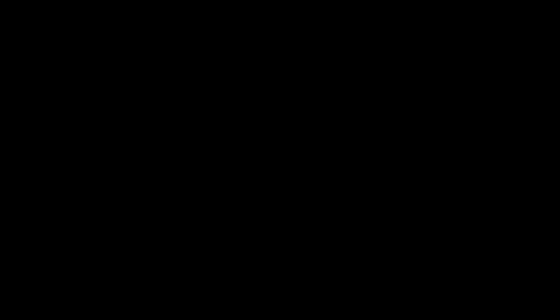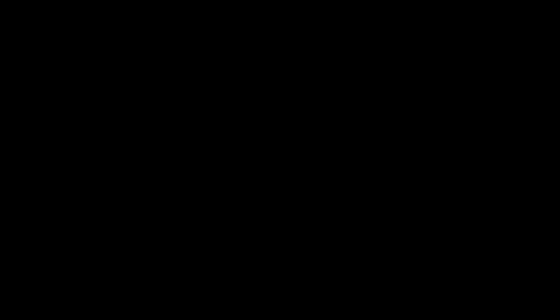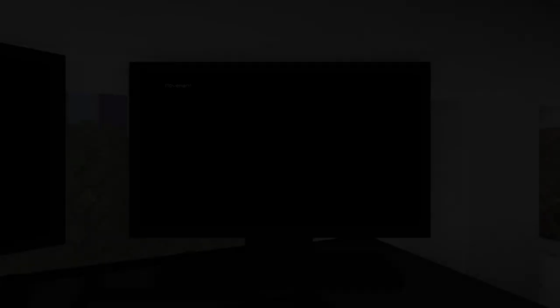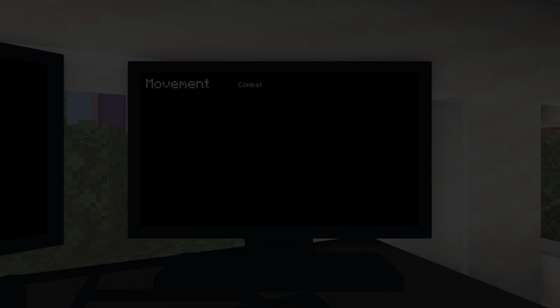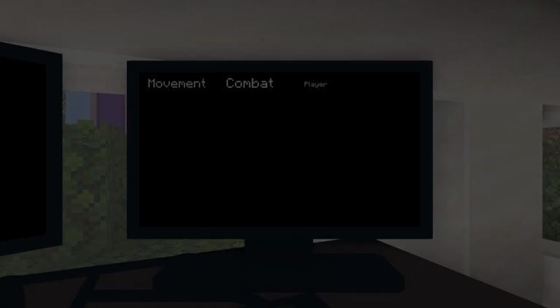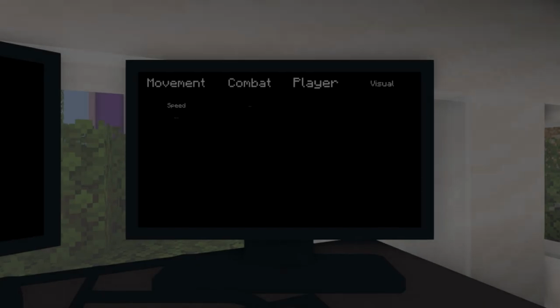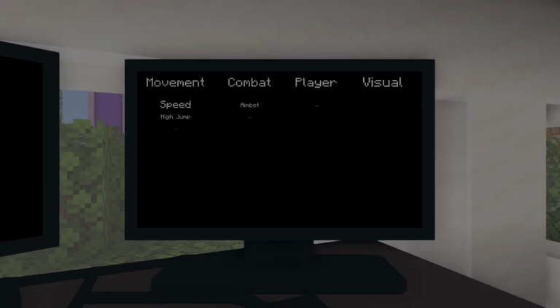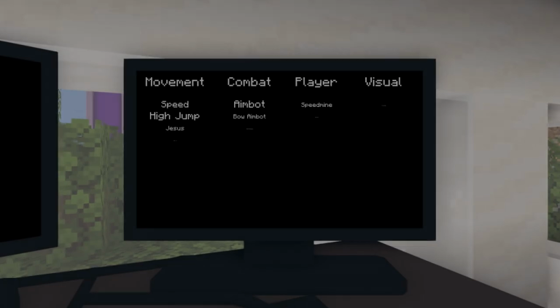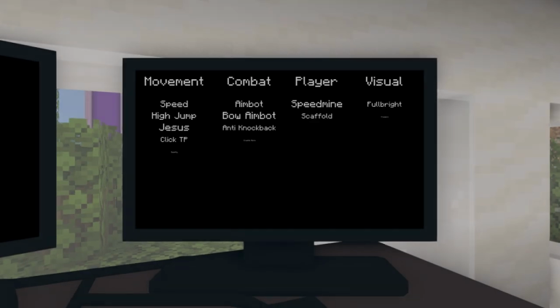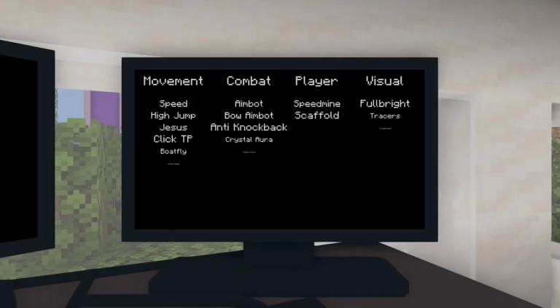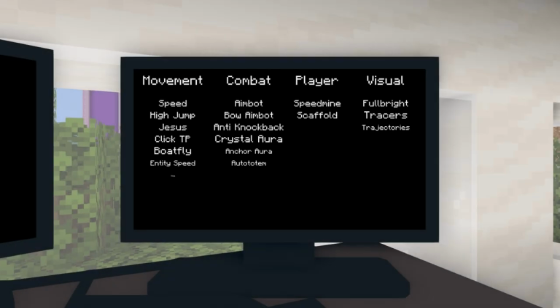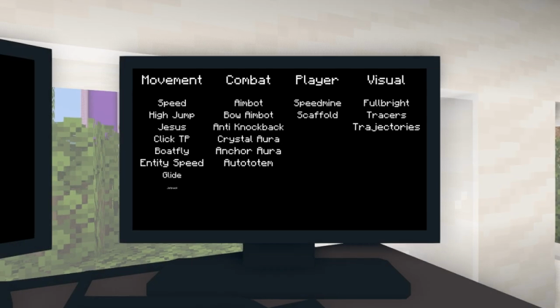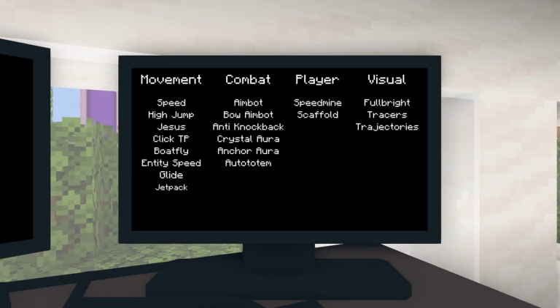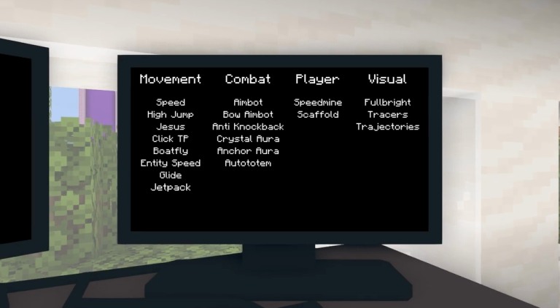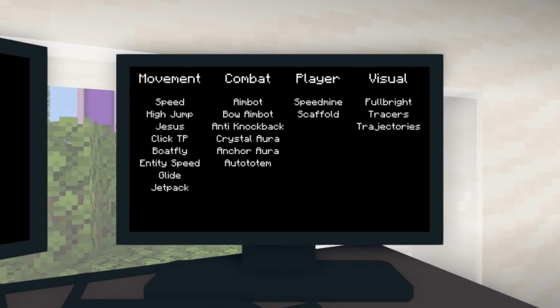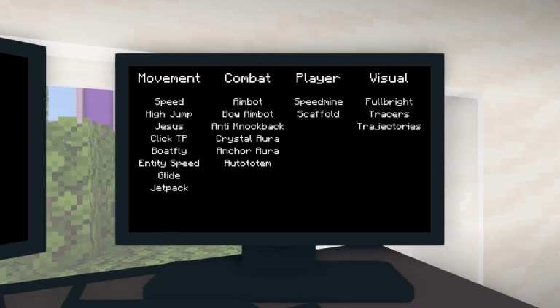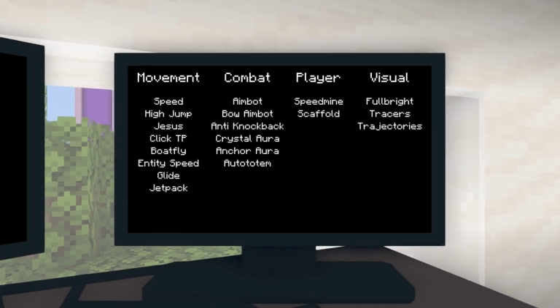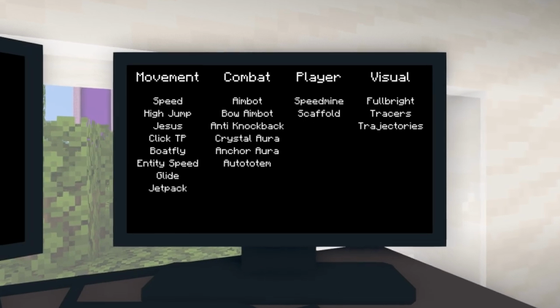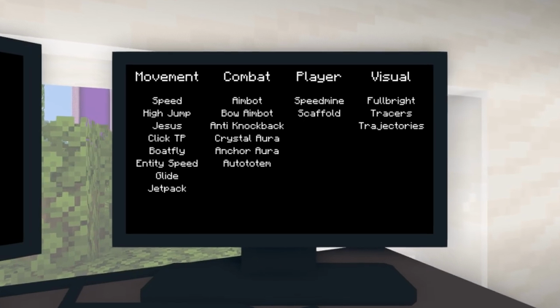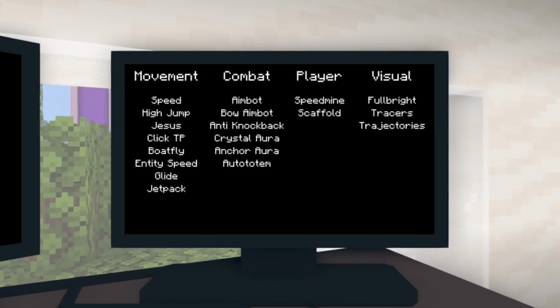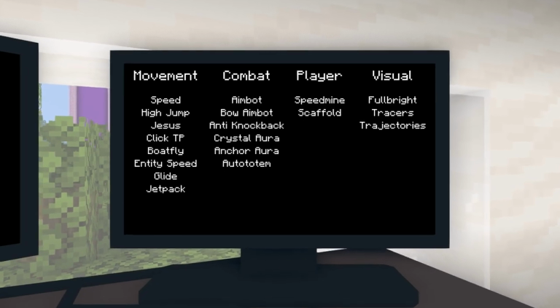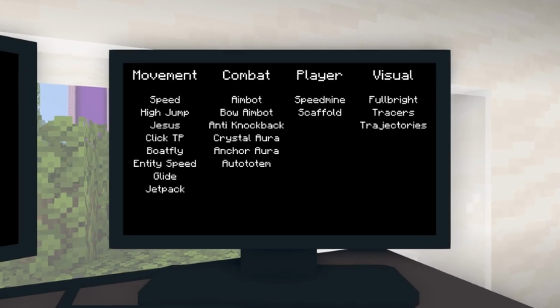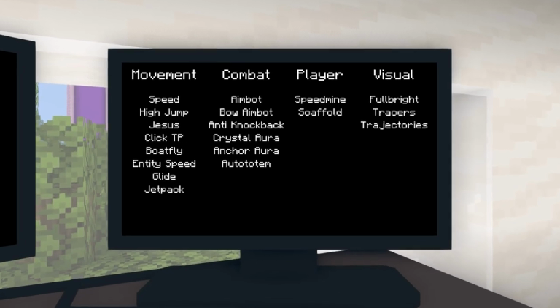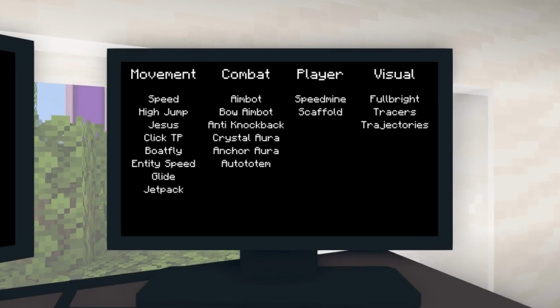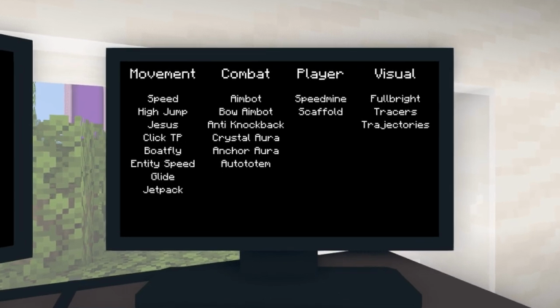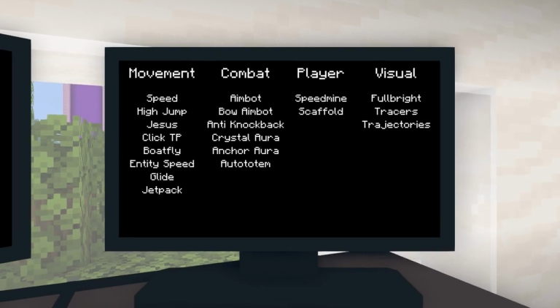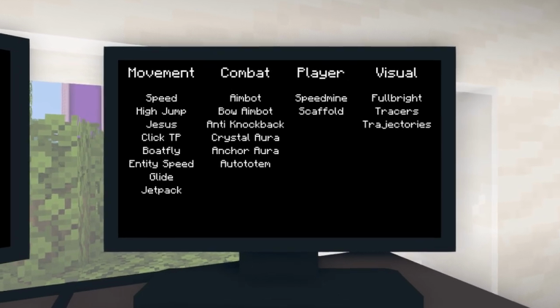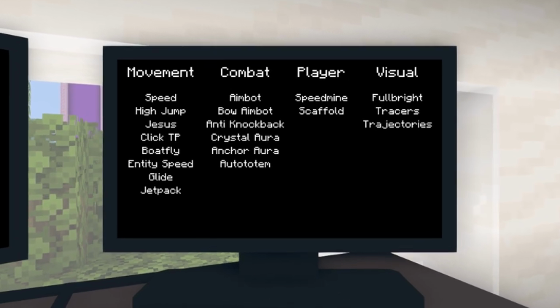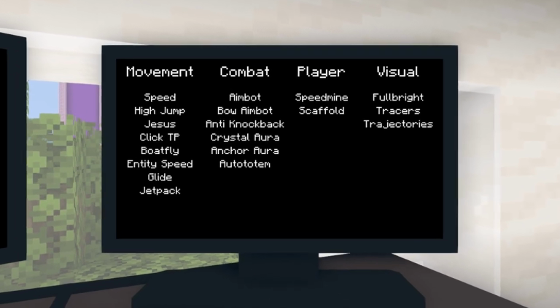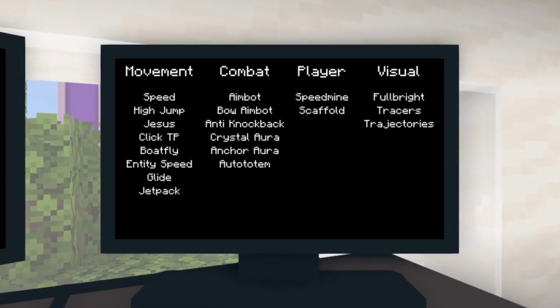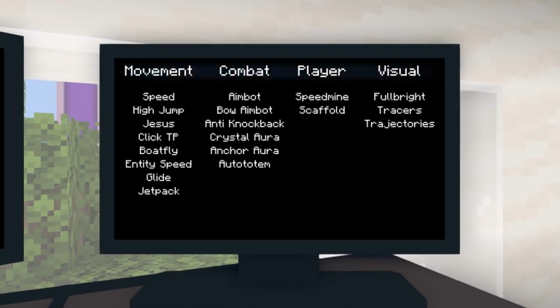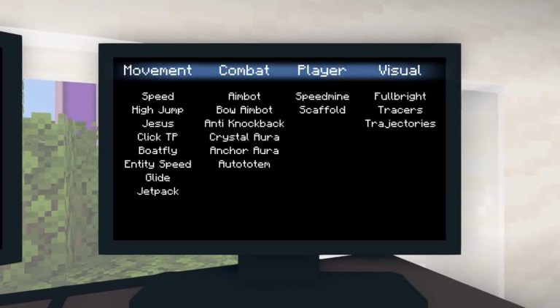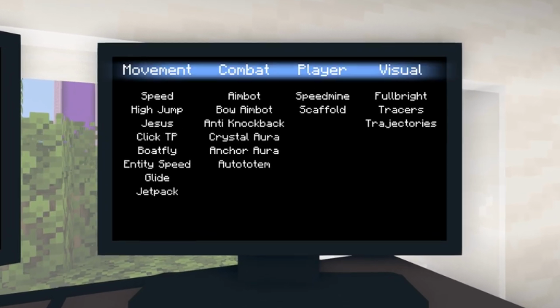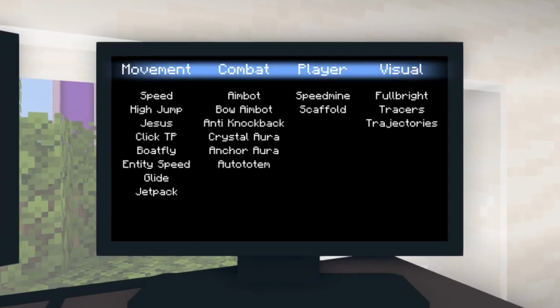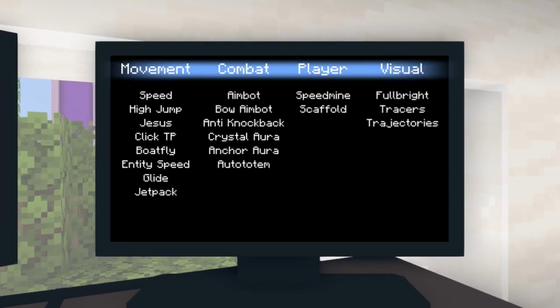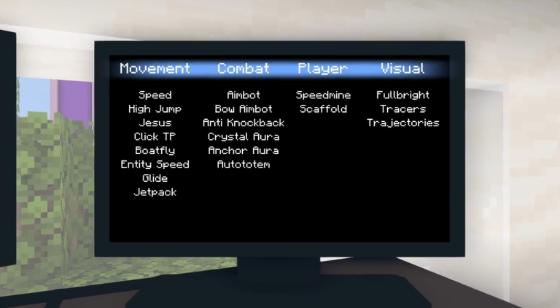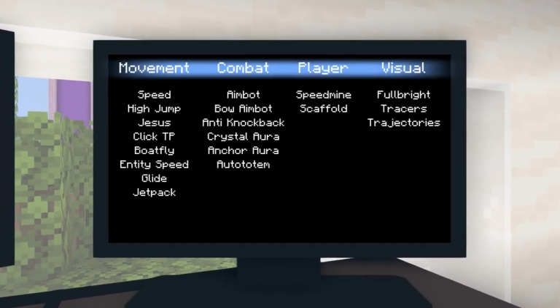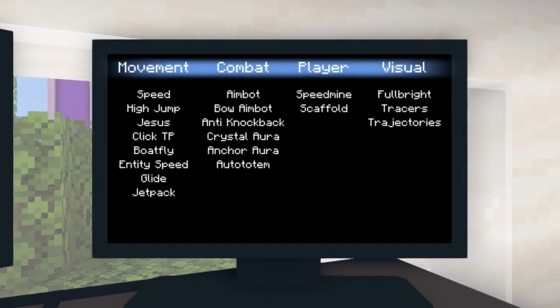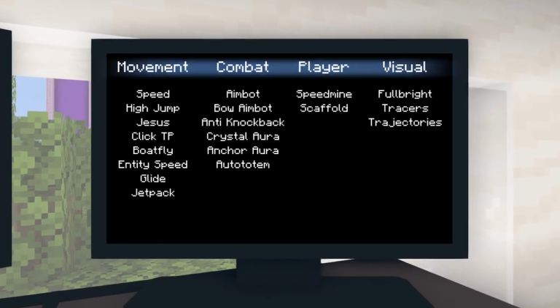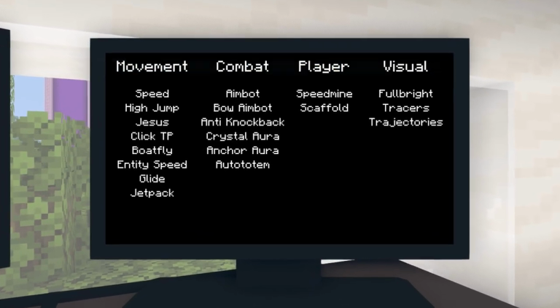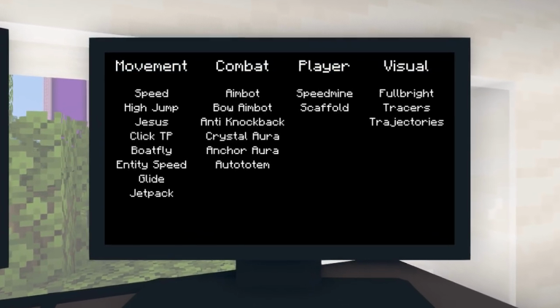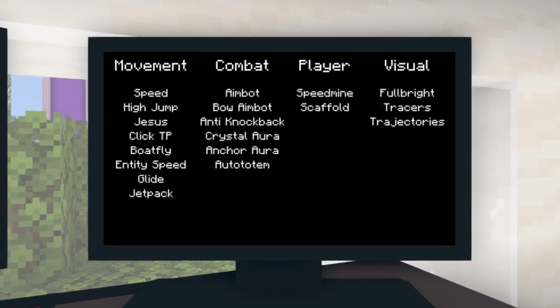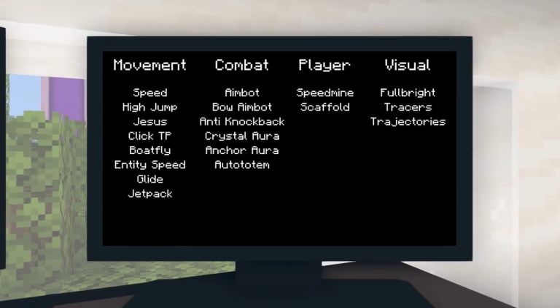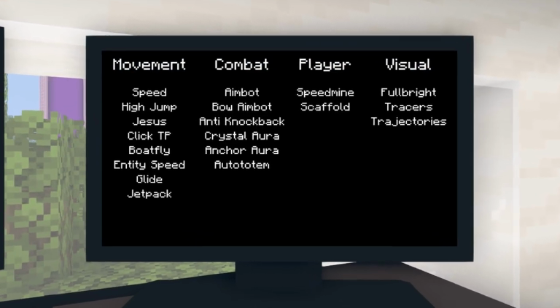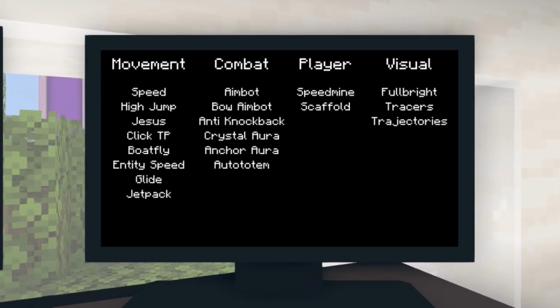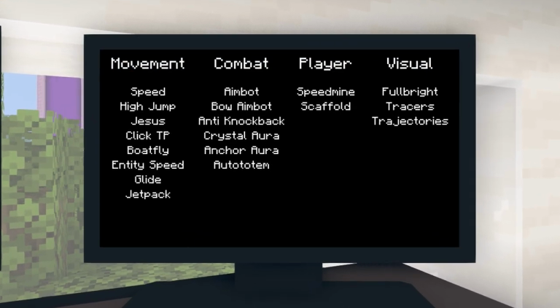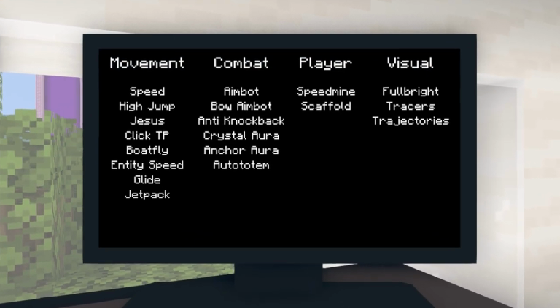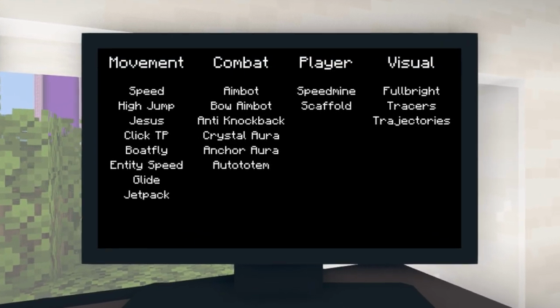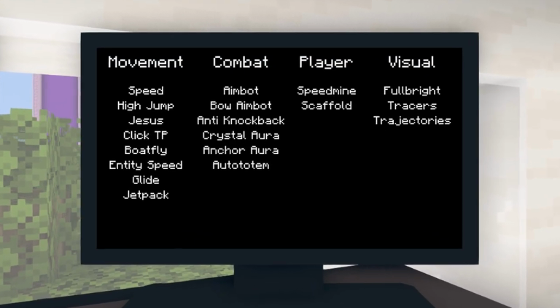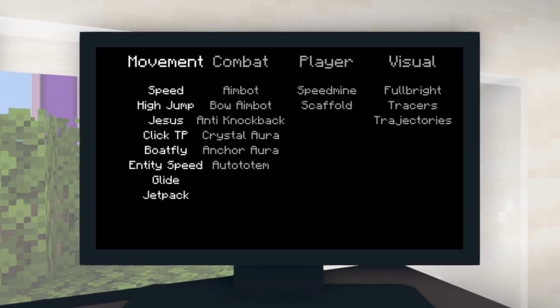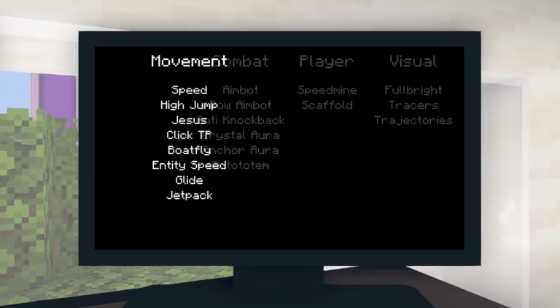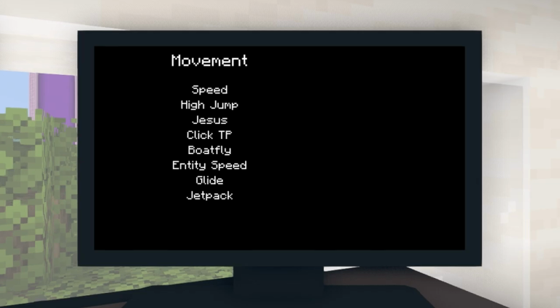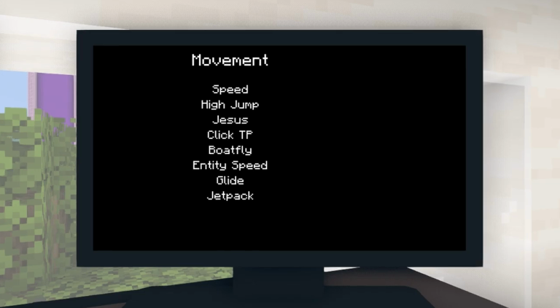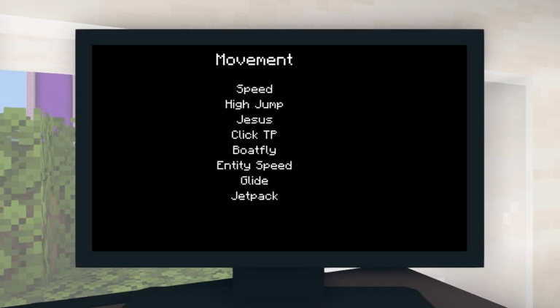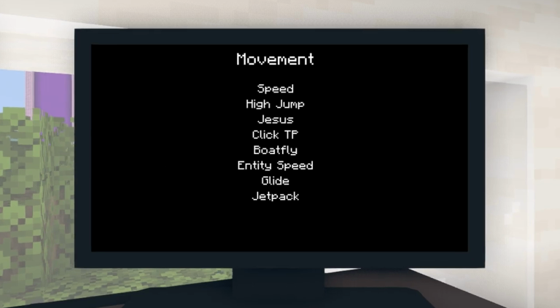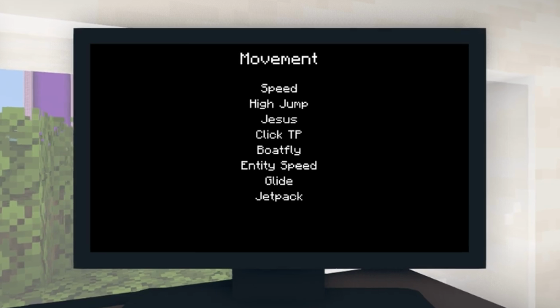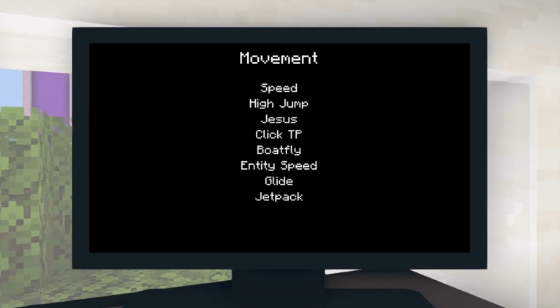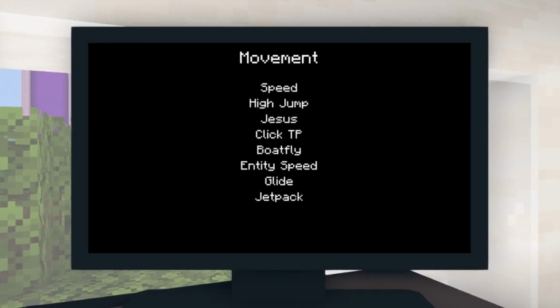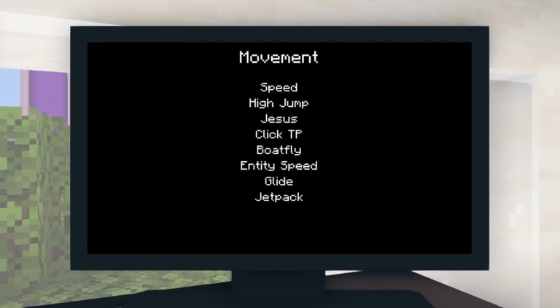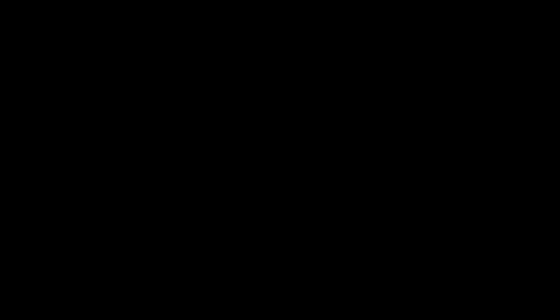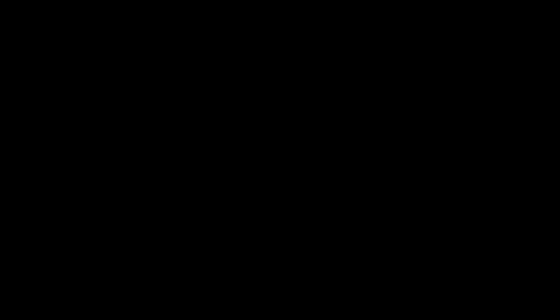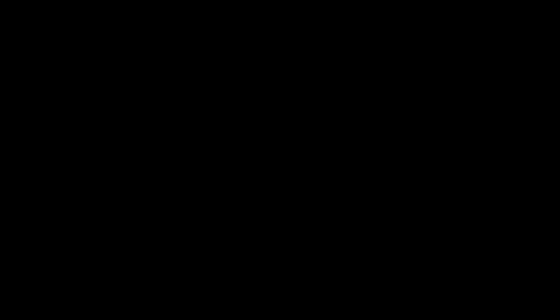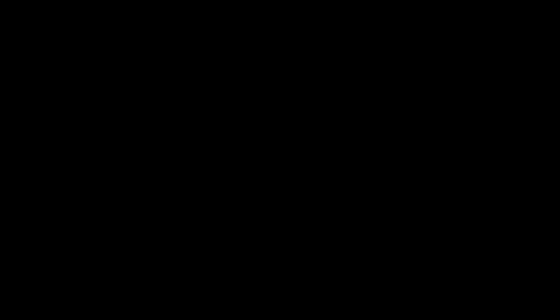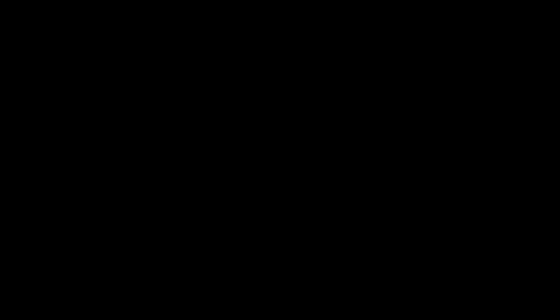I'm going to be coding the hack client in sections — more specifically, the hack categories. I'm going to start with the movement category. Let's begin.